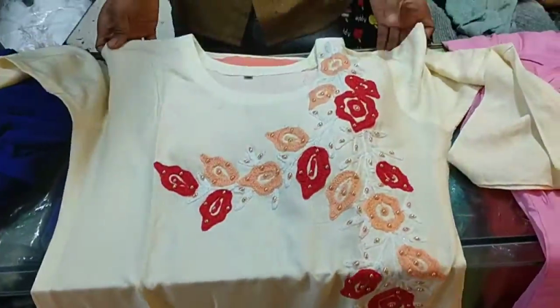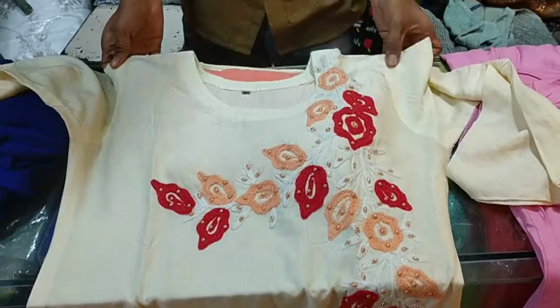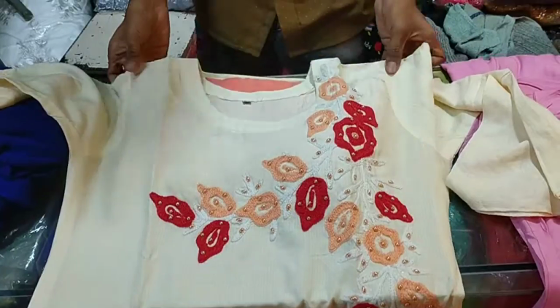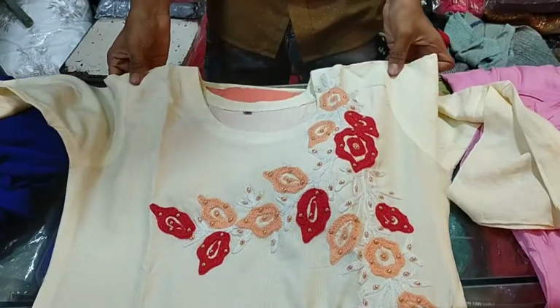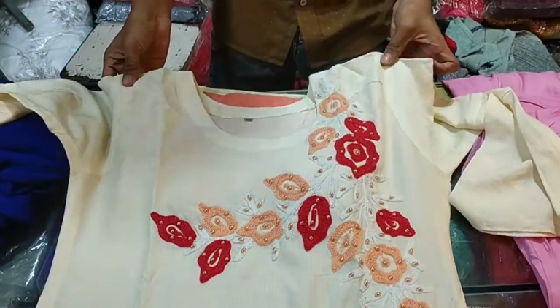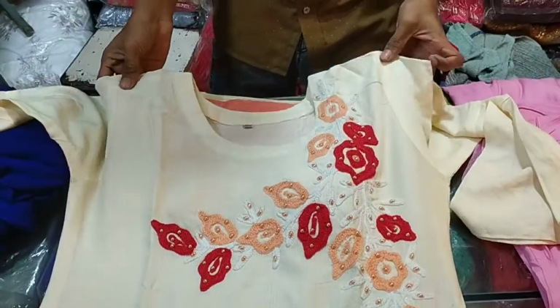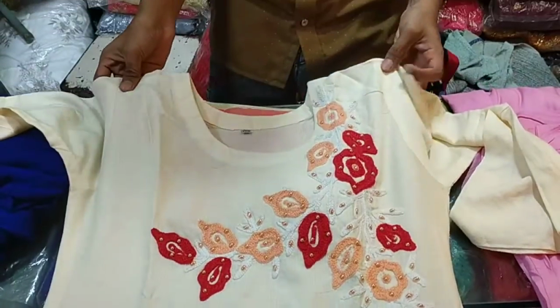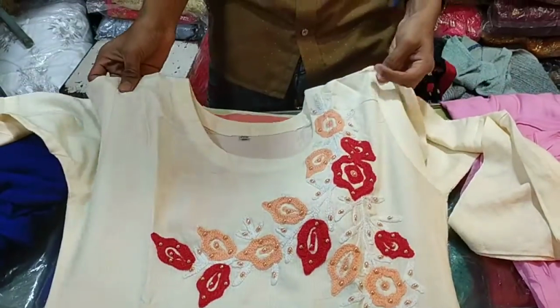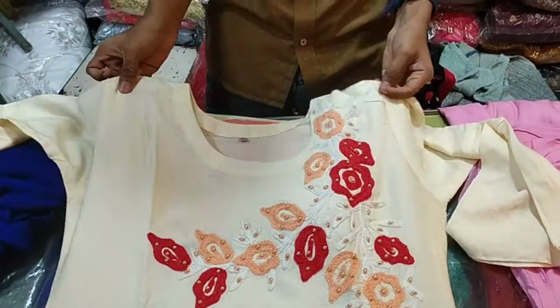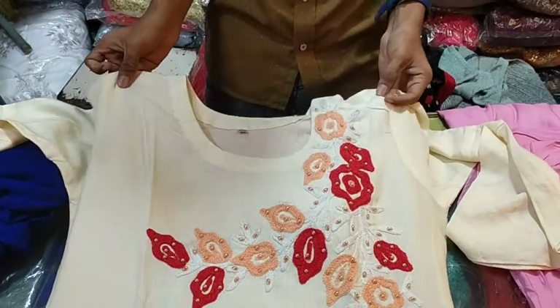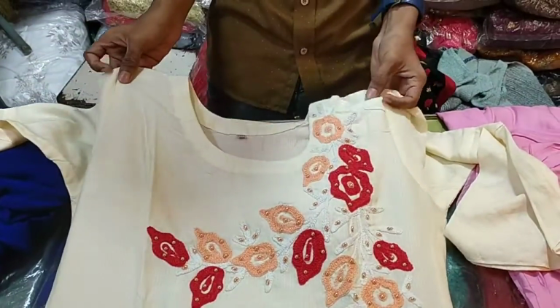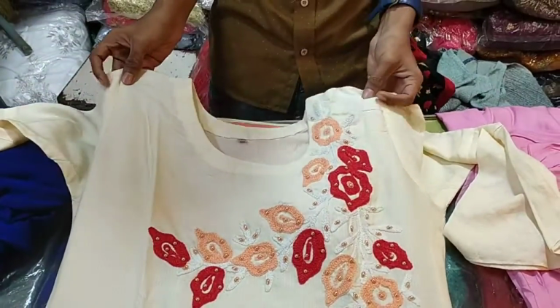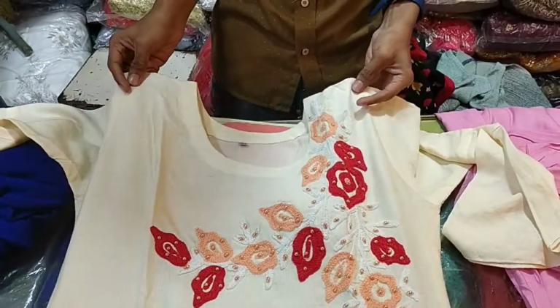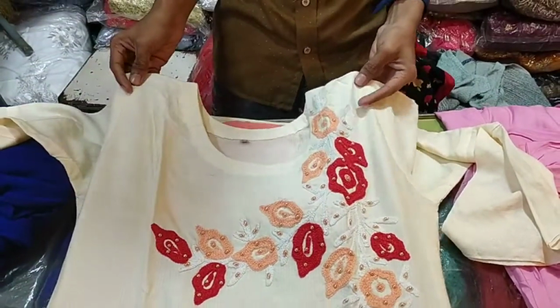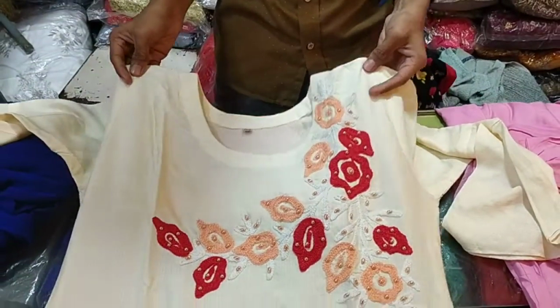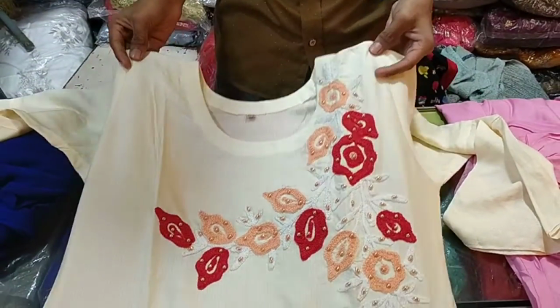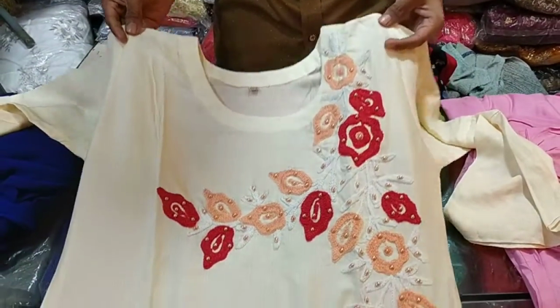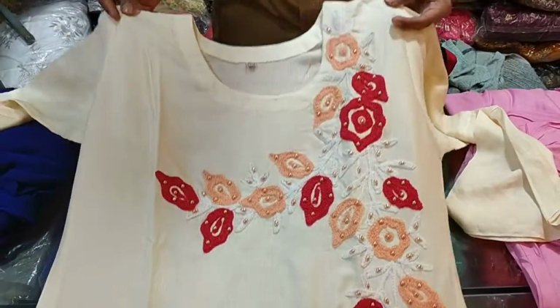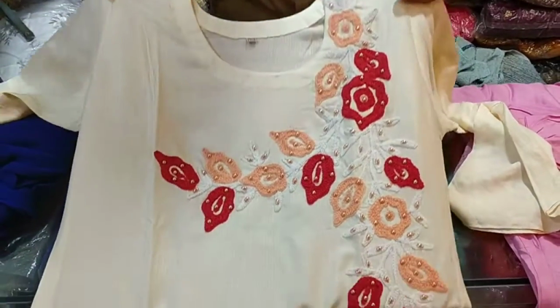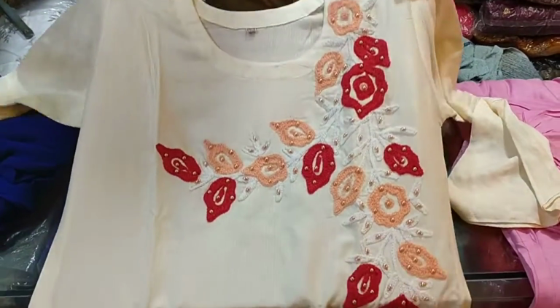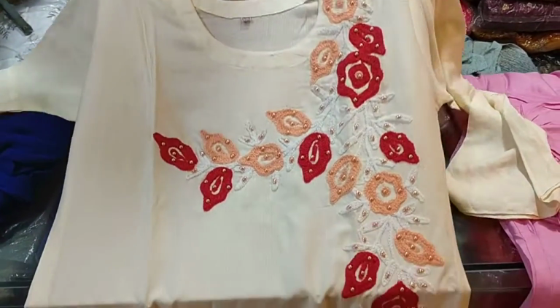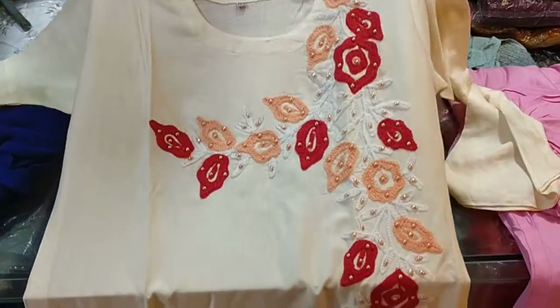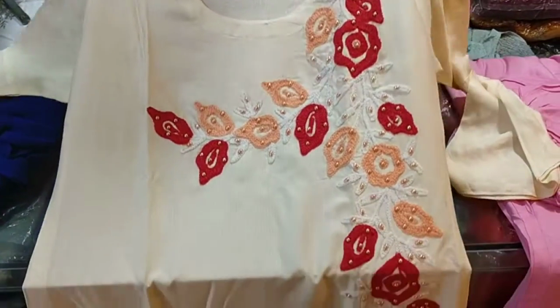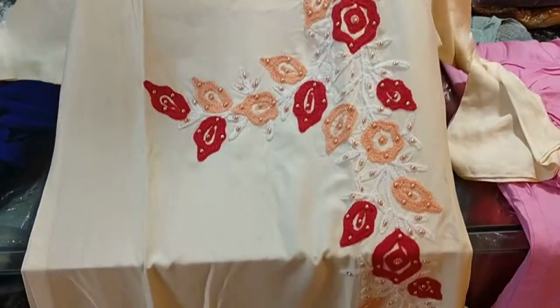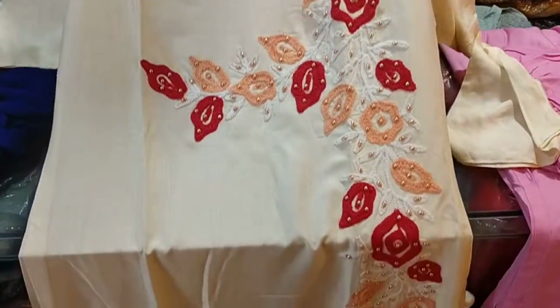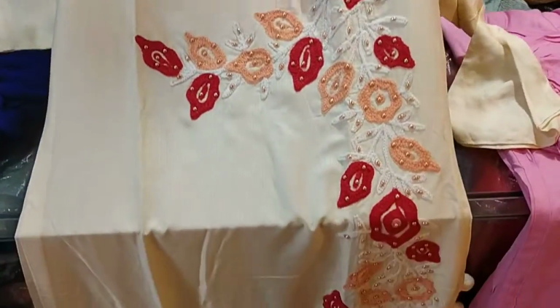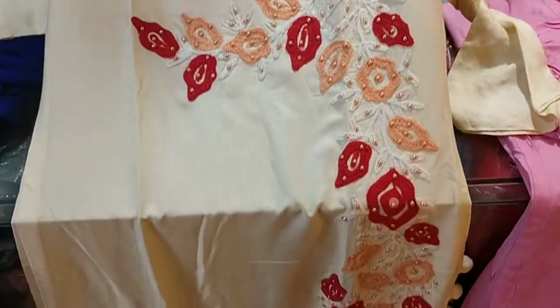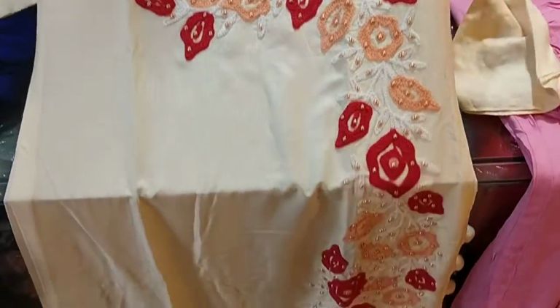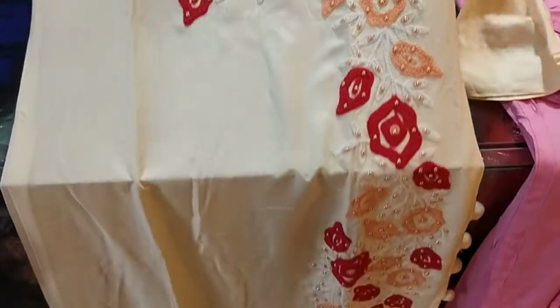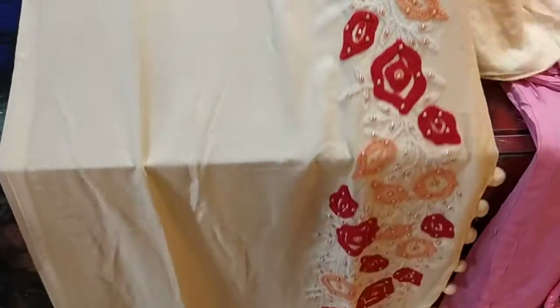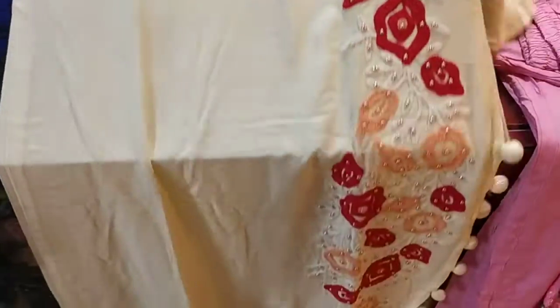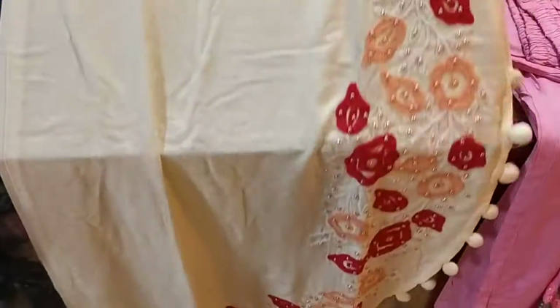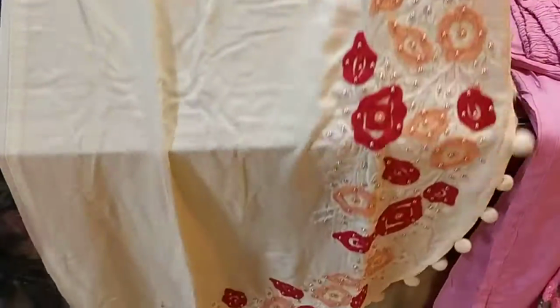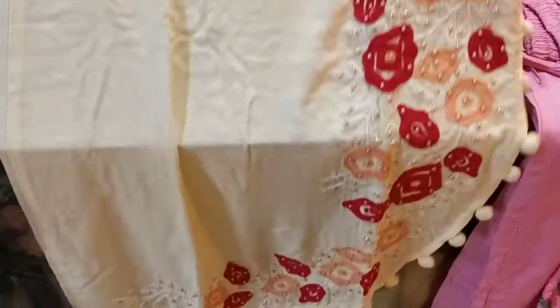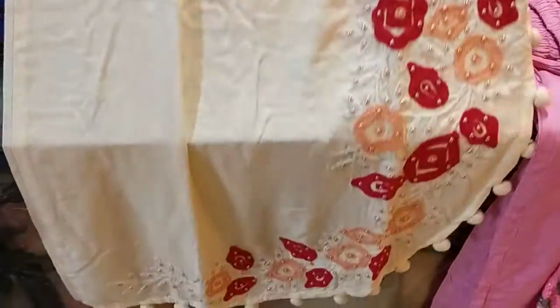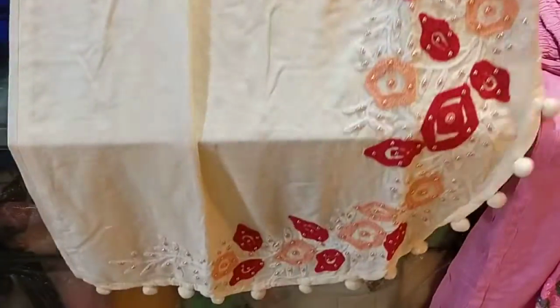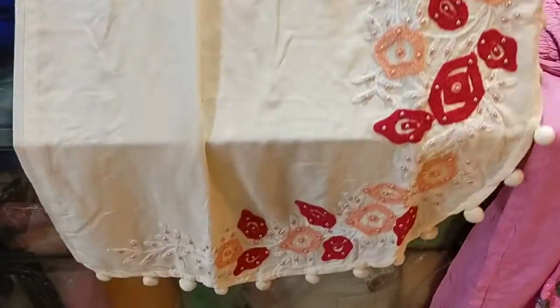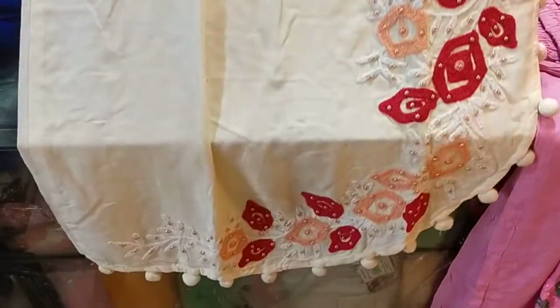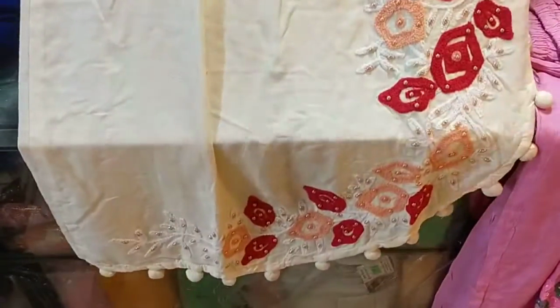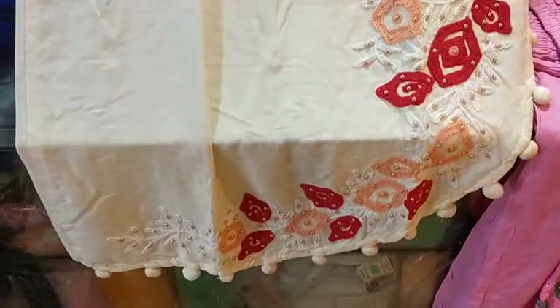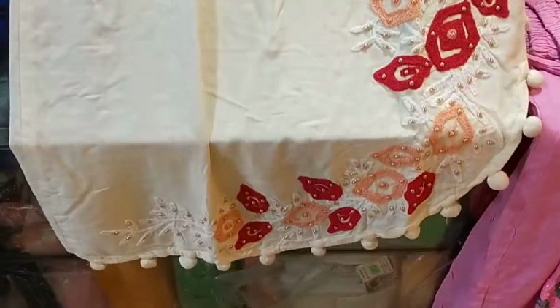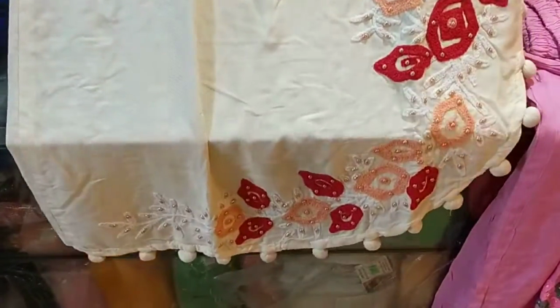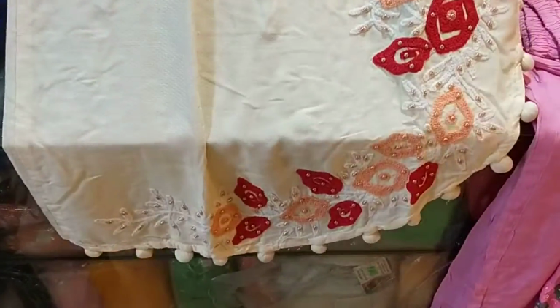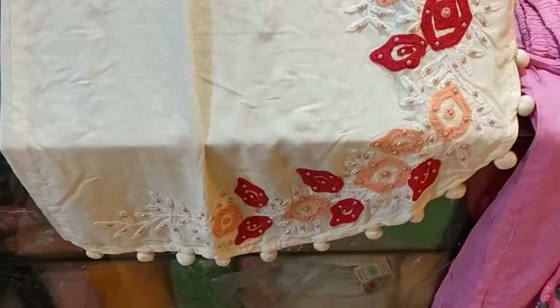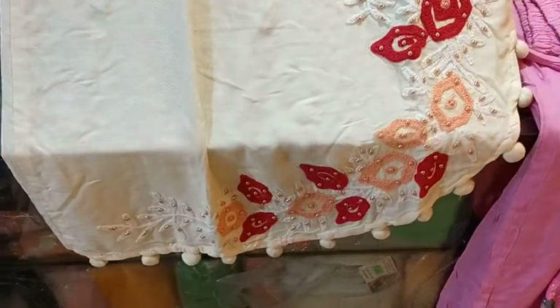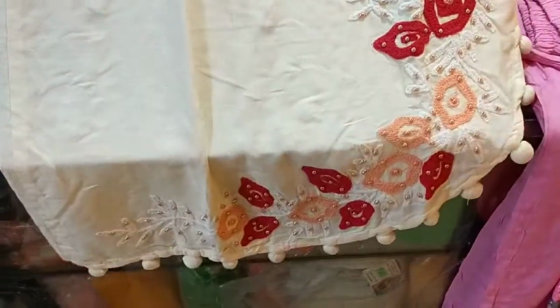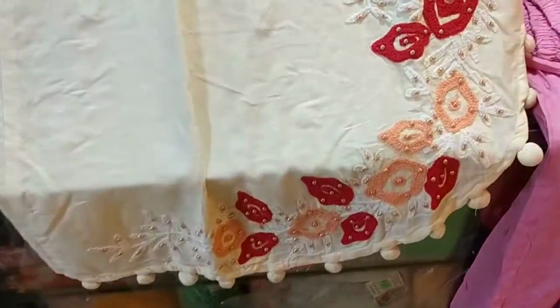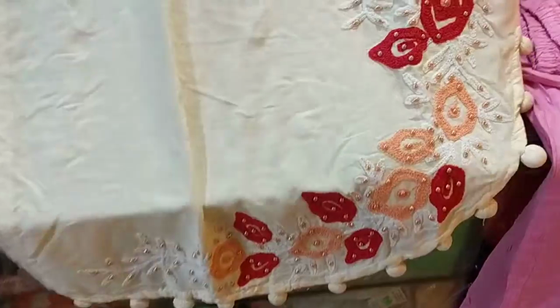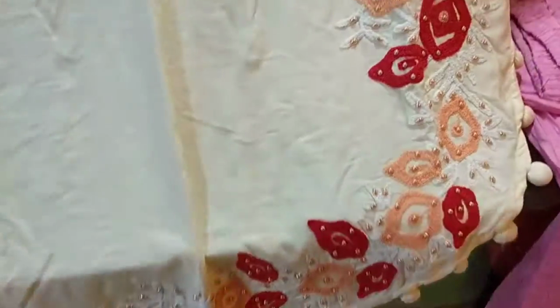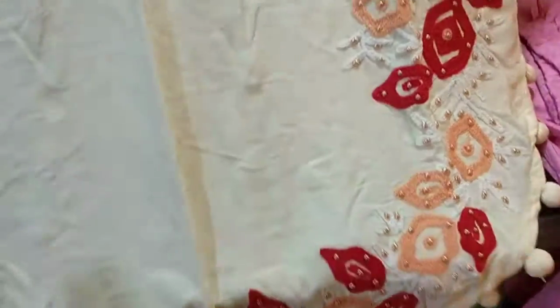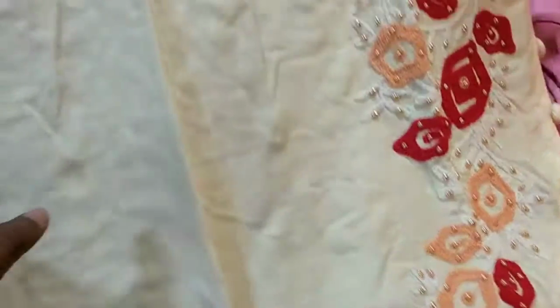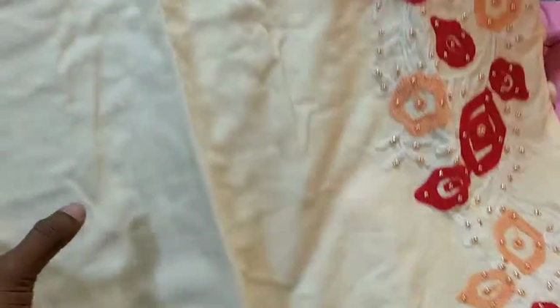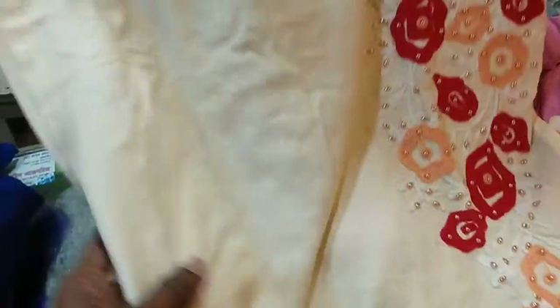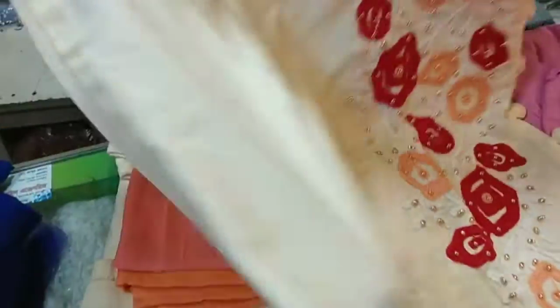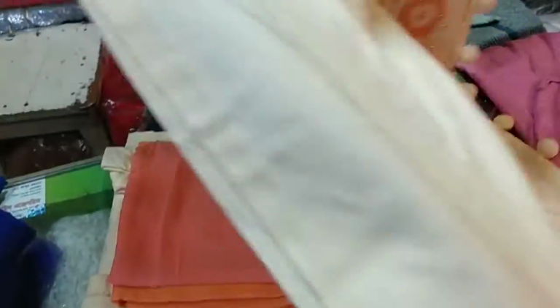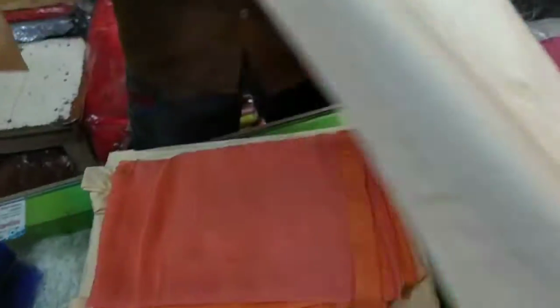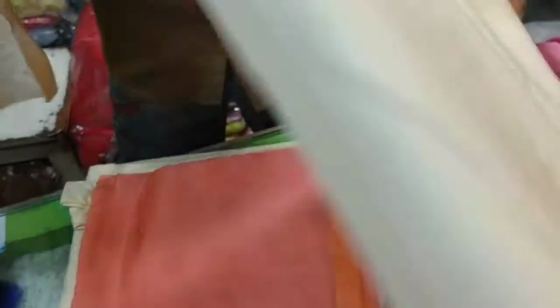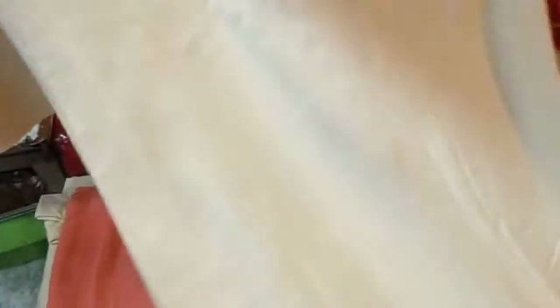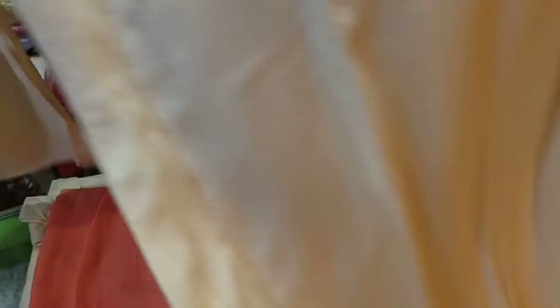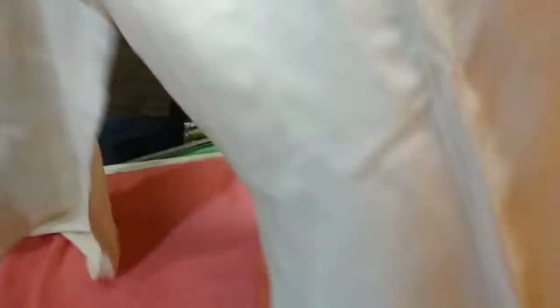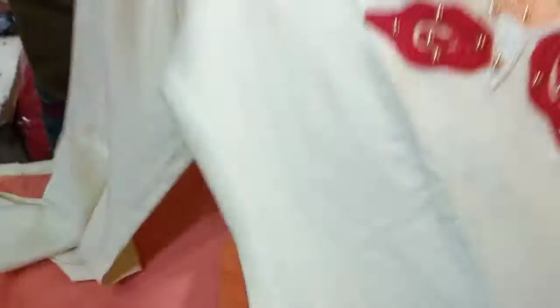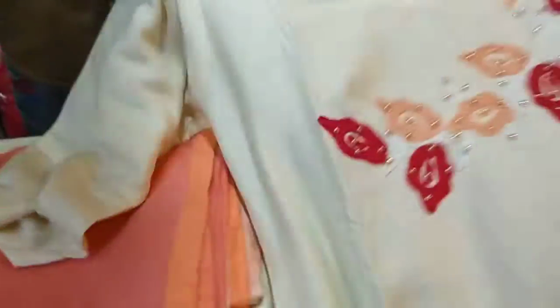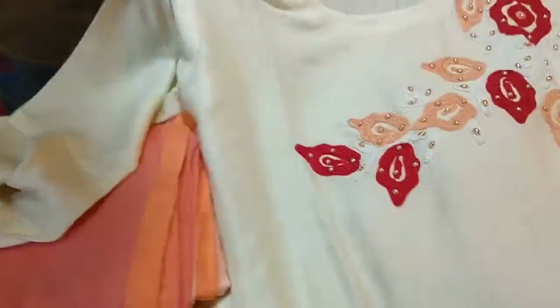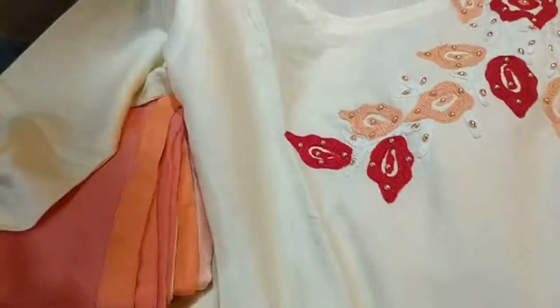It is a cream color. It is a beautiful color. It is a fresh color.